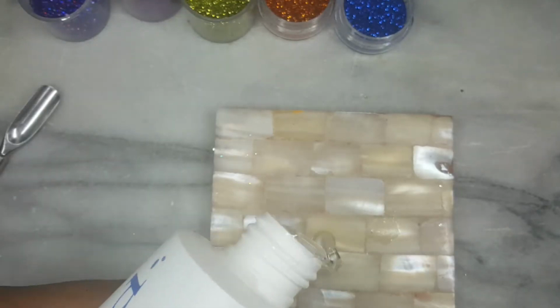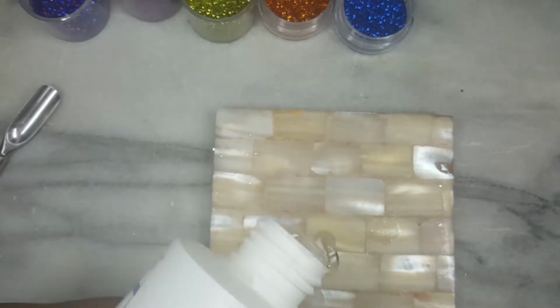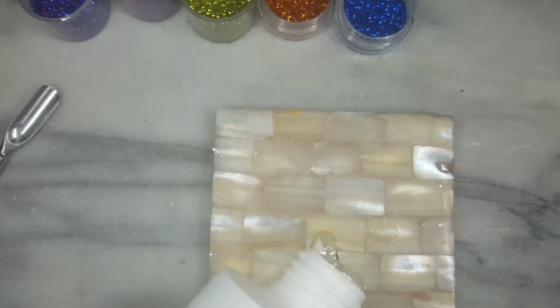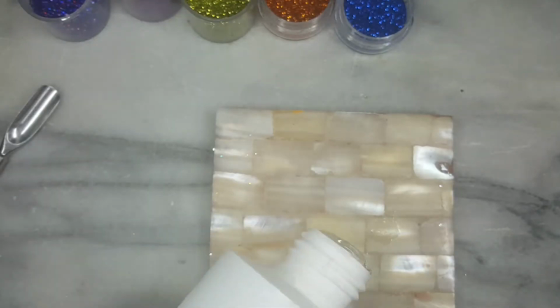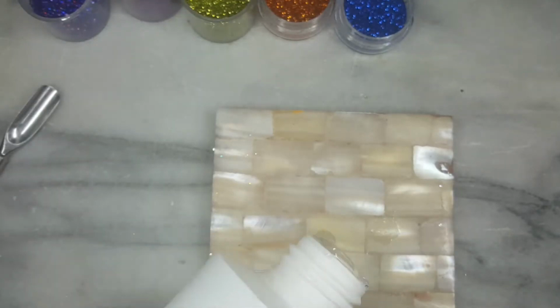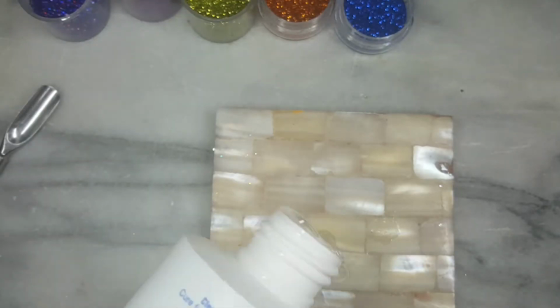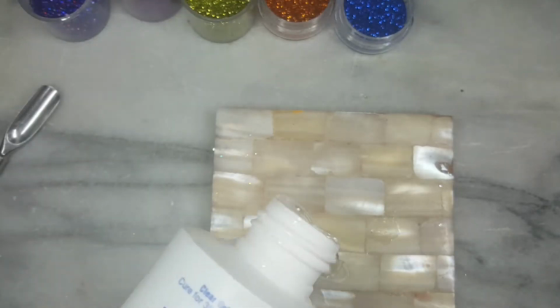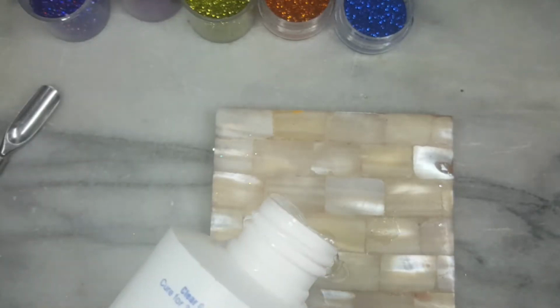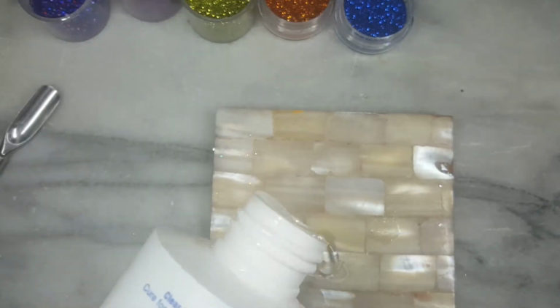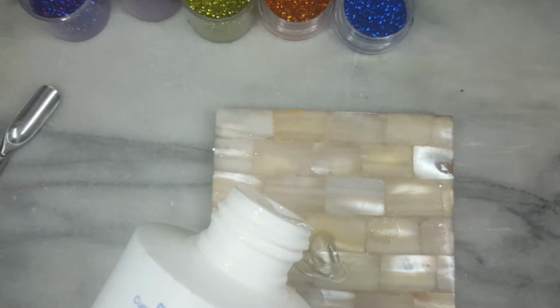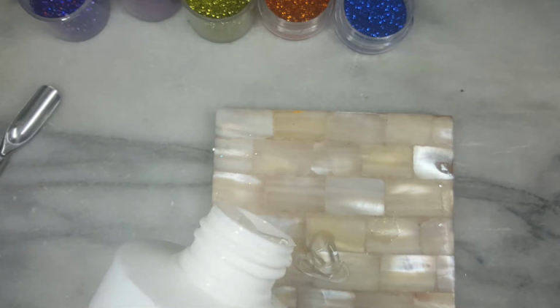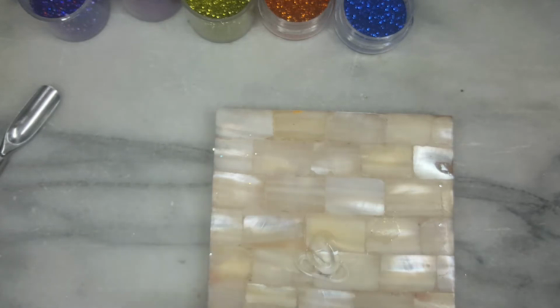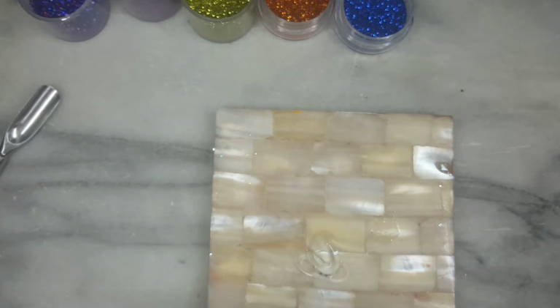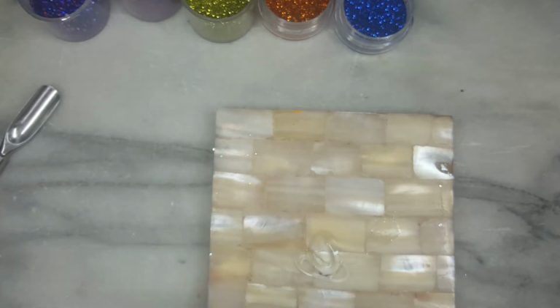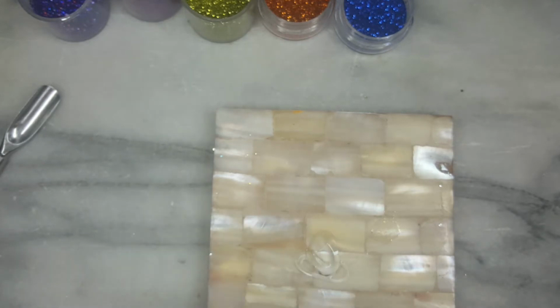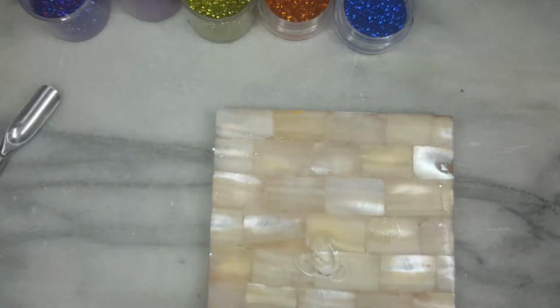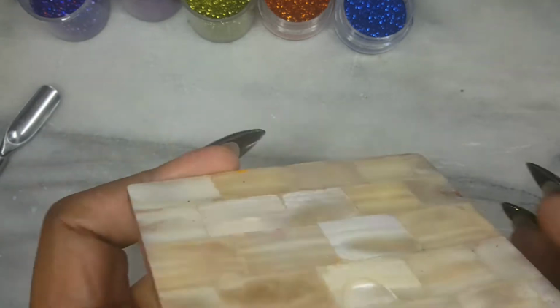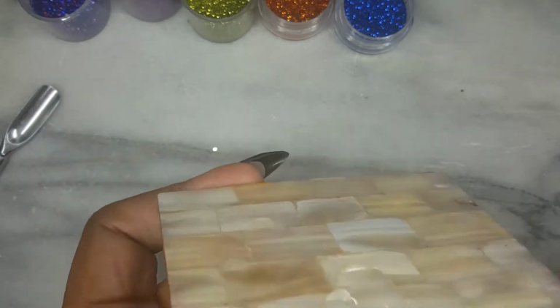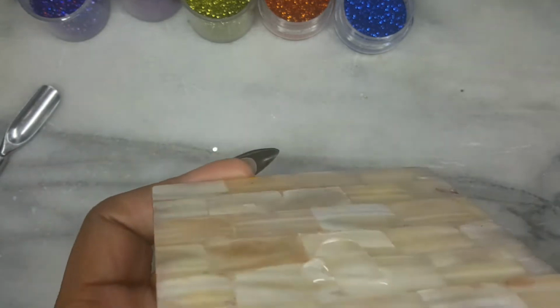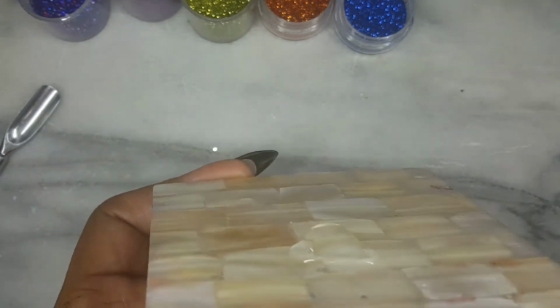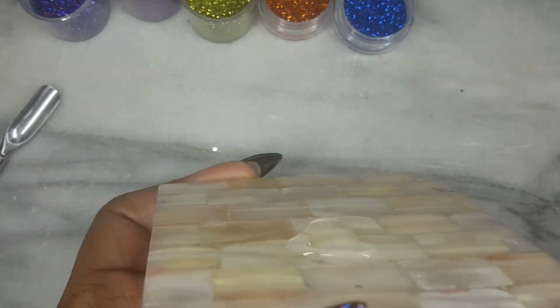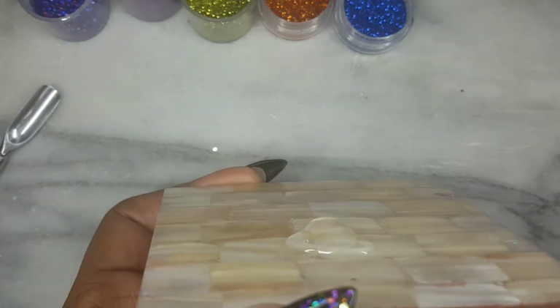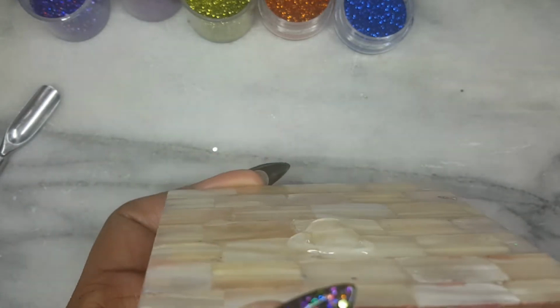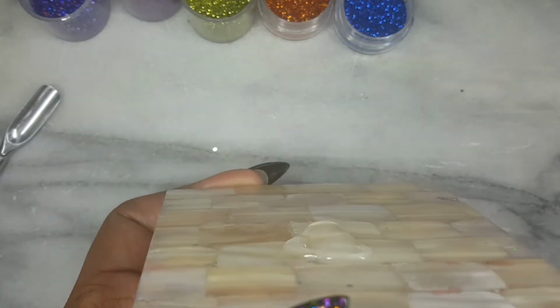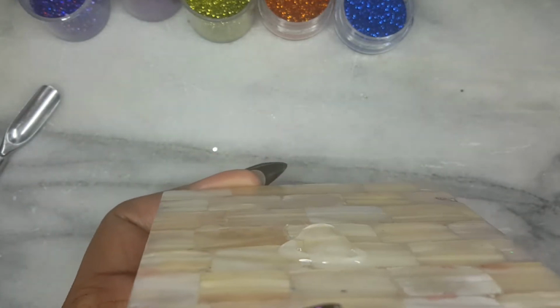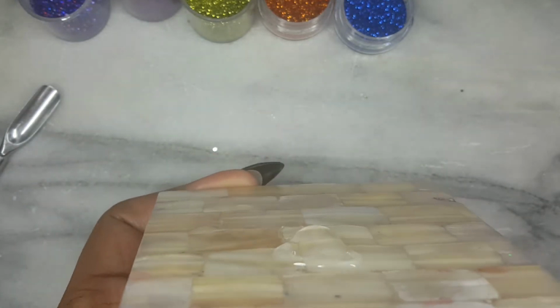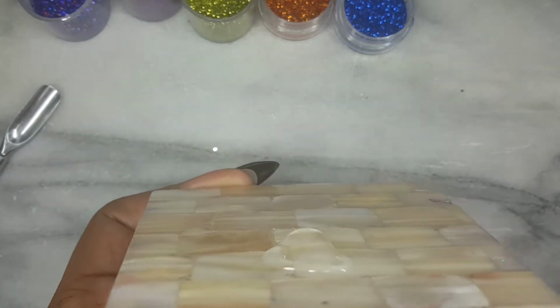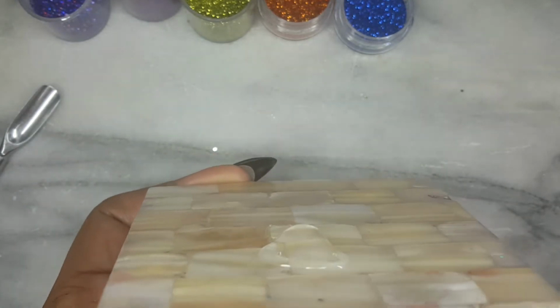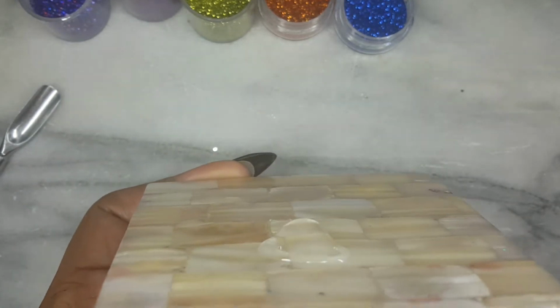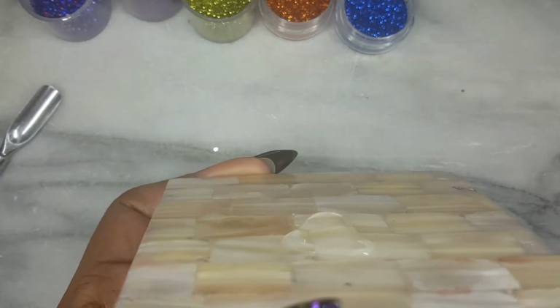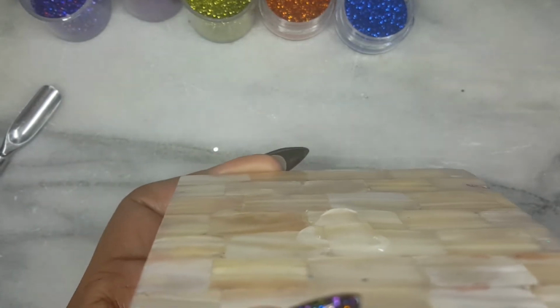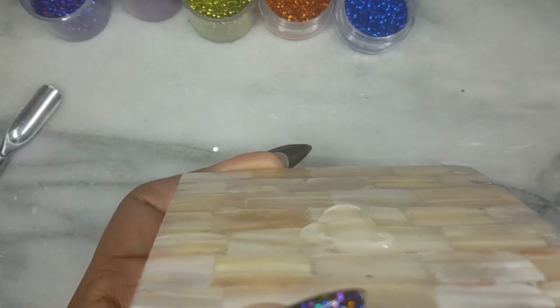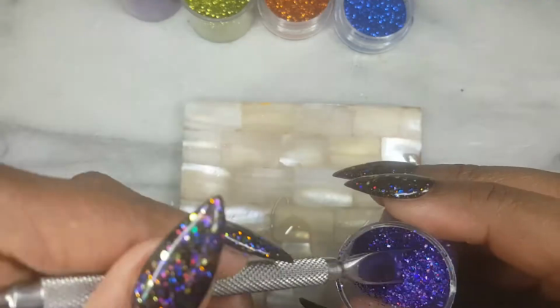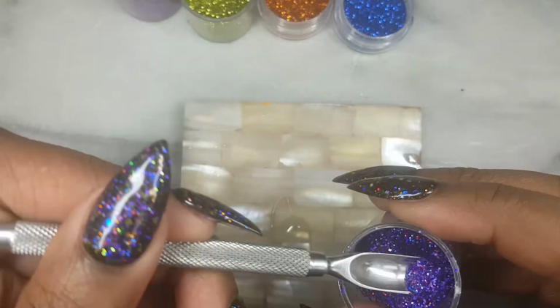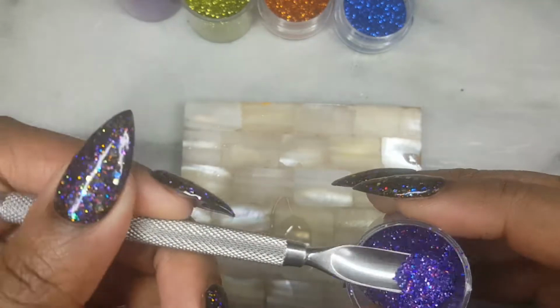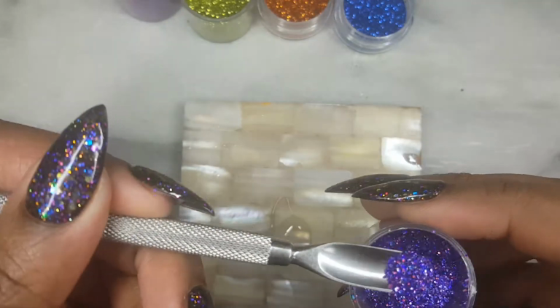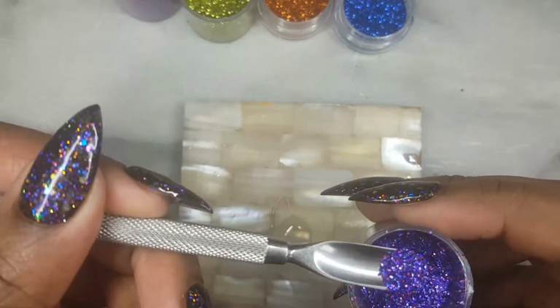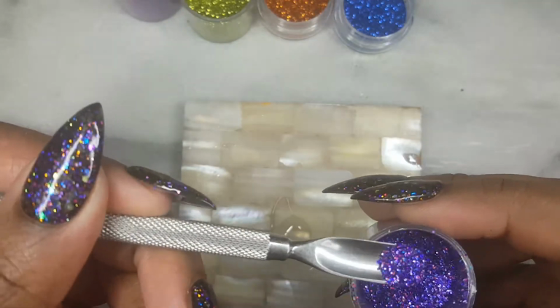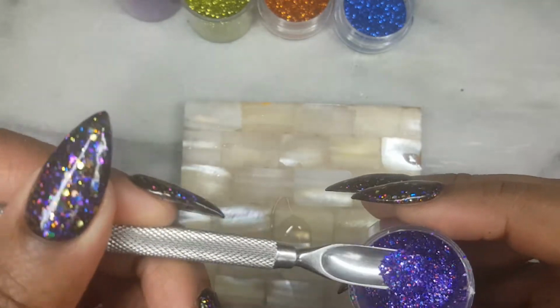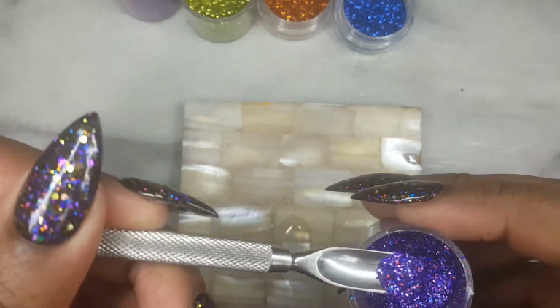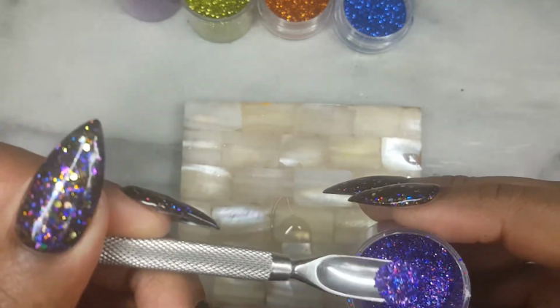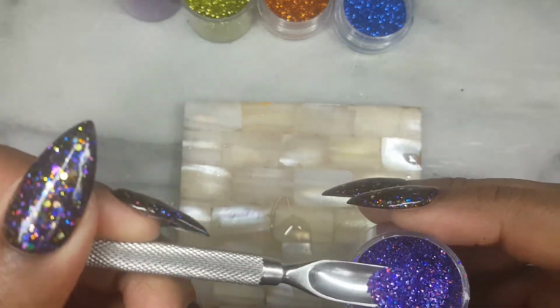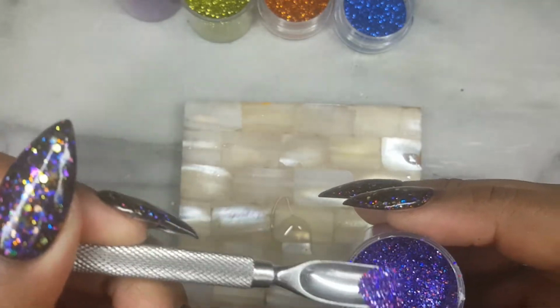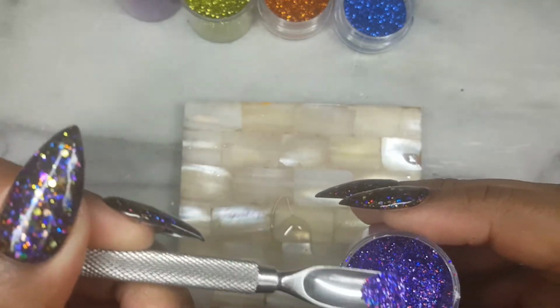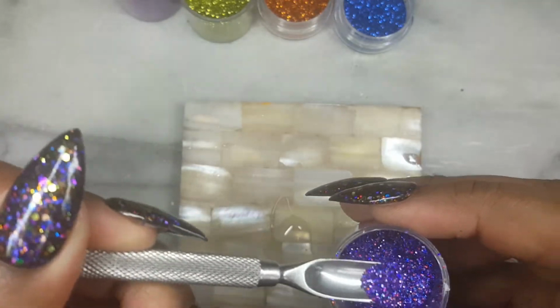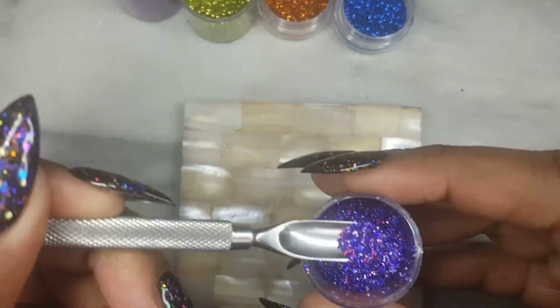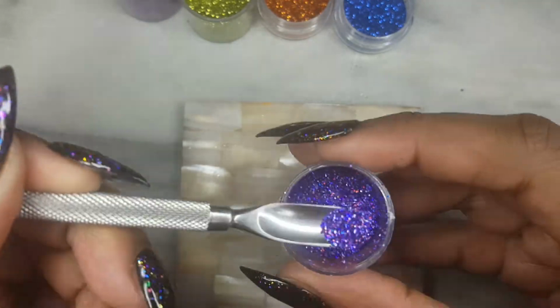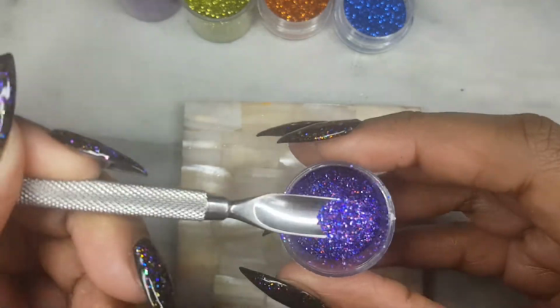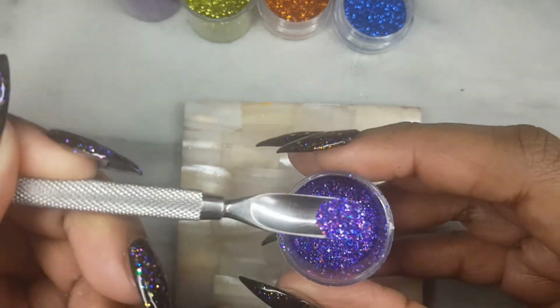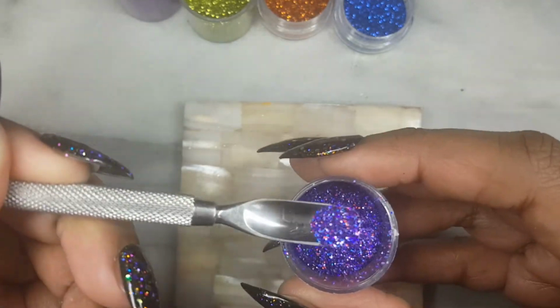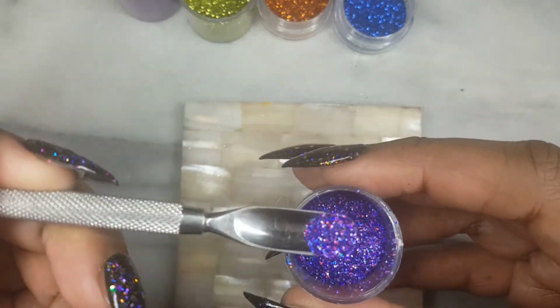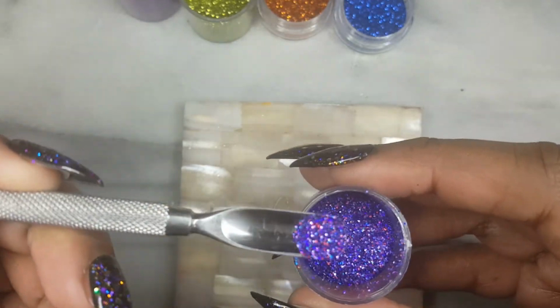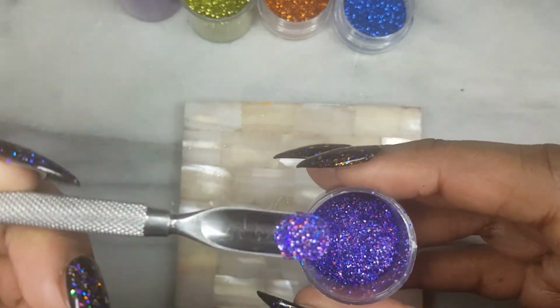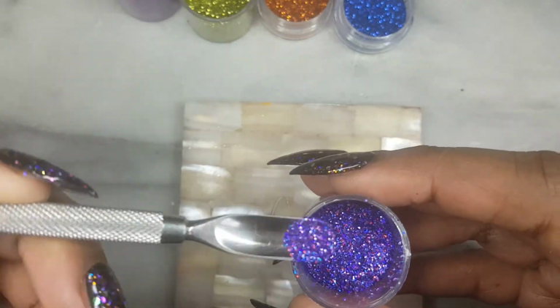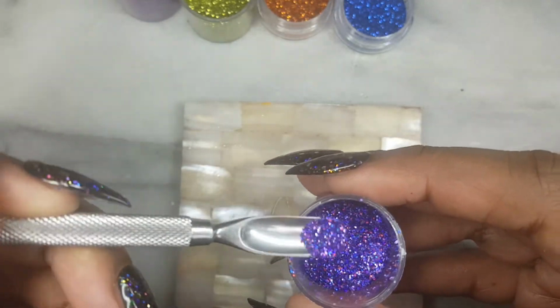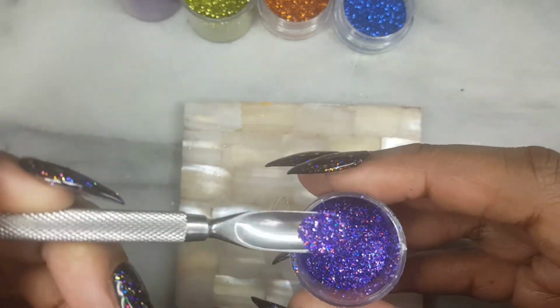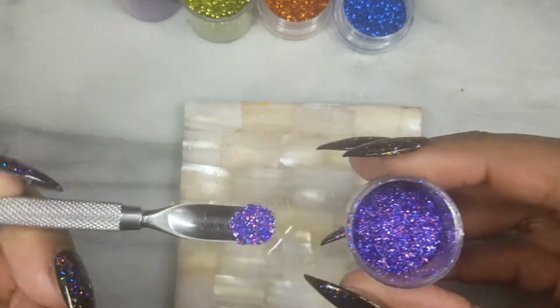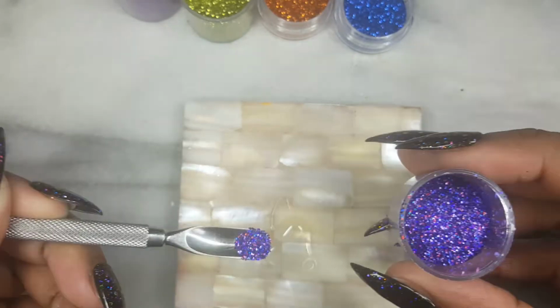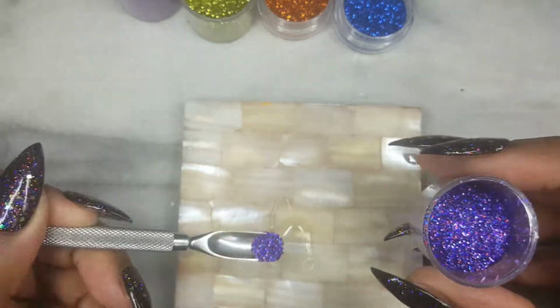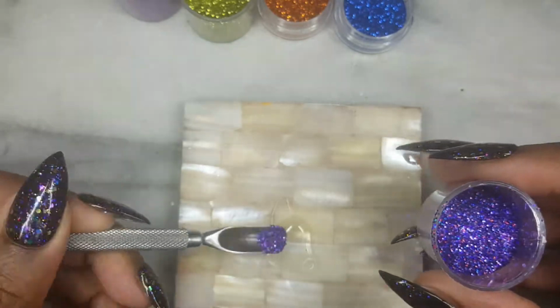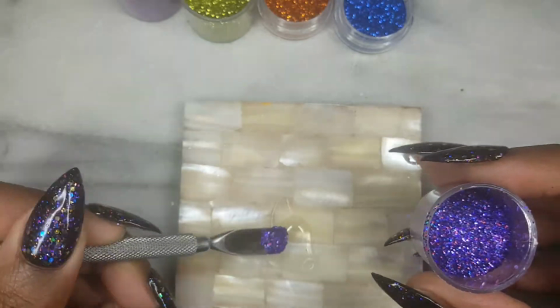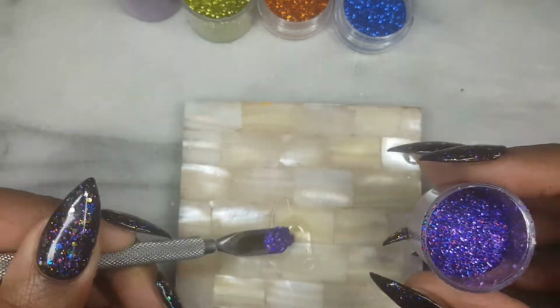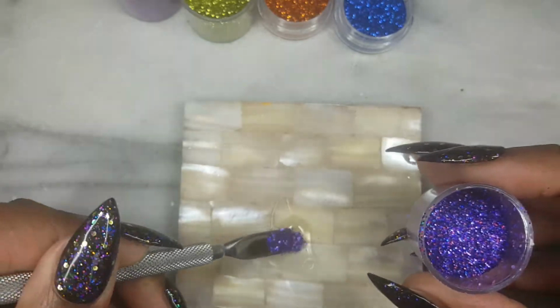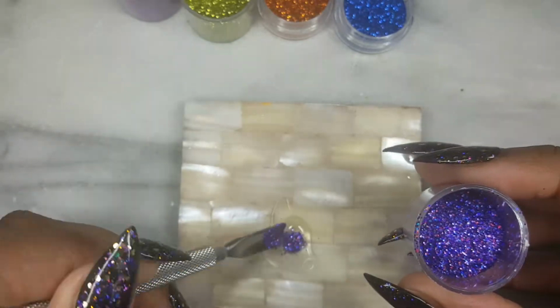You will also need a container to house any leftover gel, and lastly you will need some clear gel. Let's jump into this tutorial.